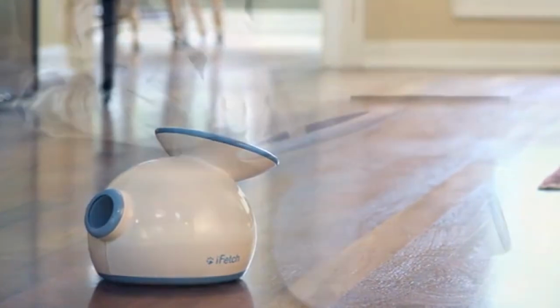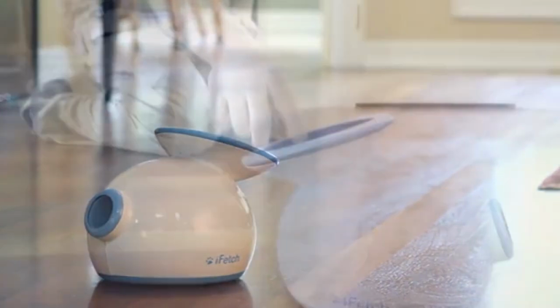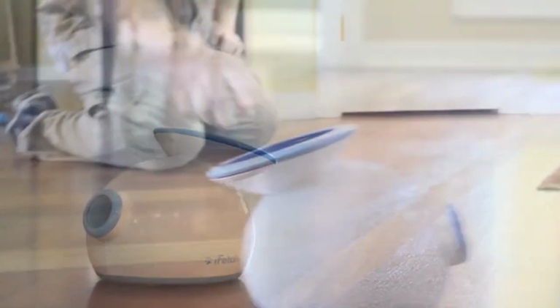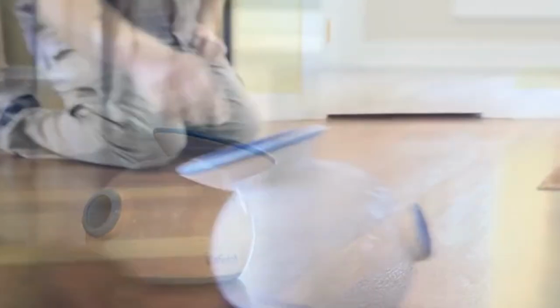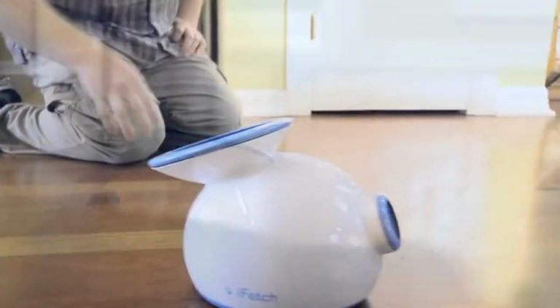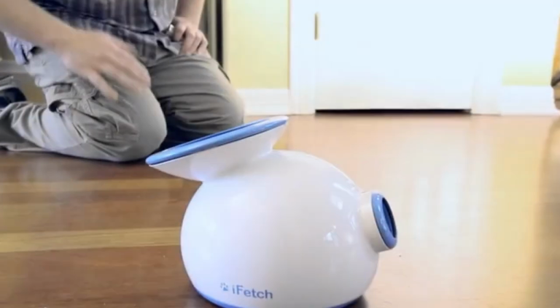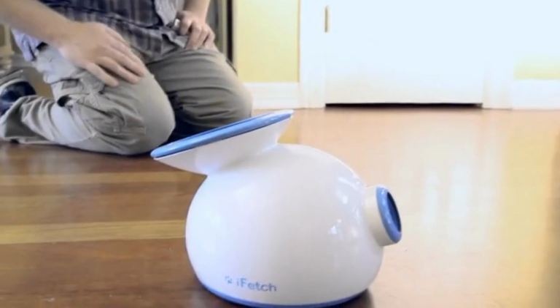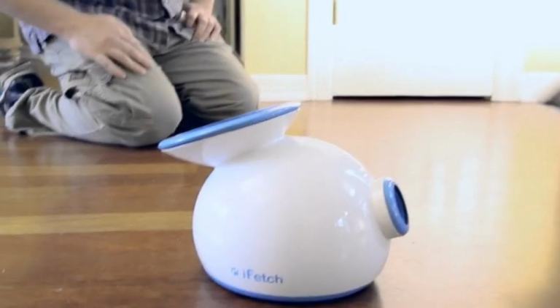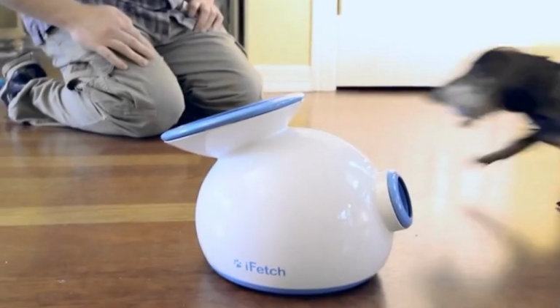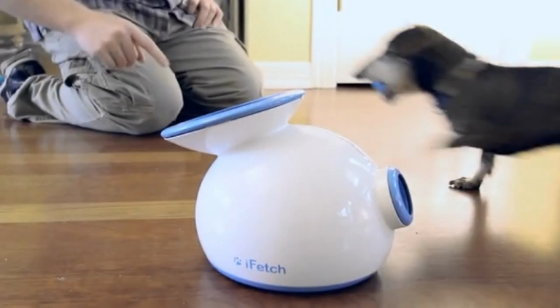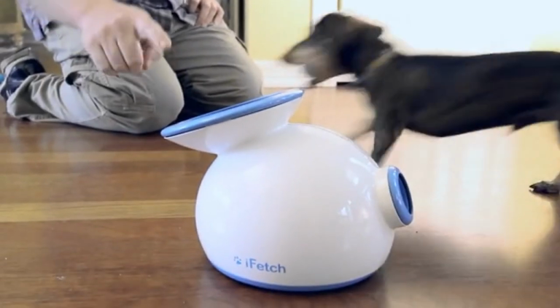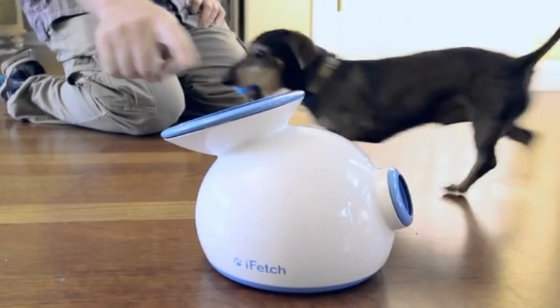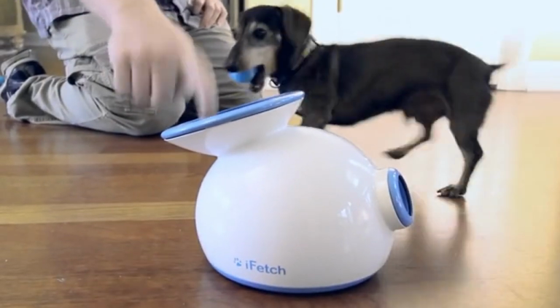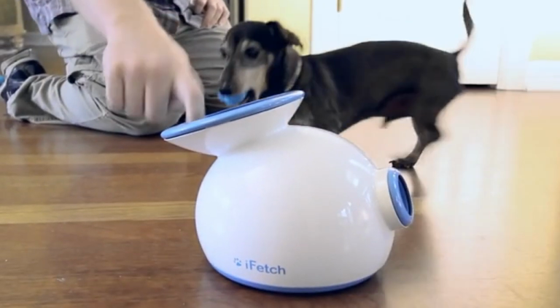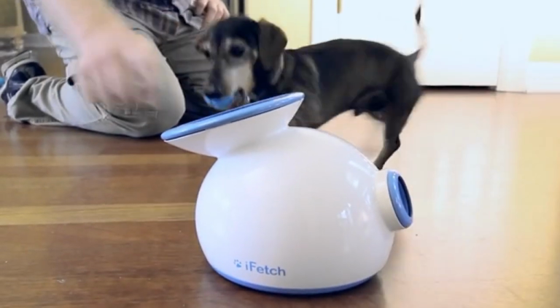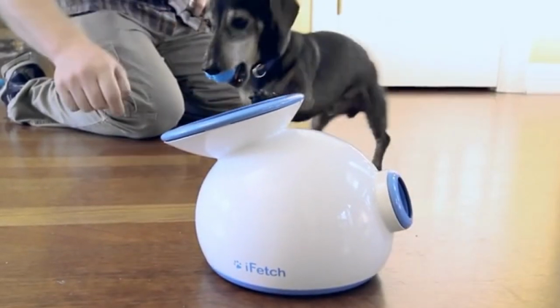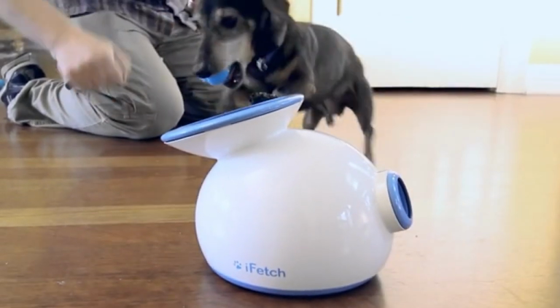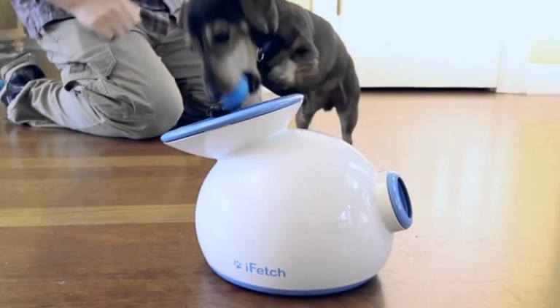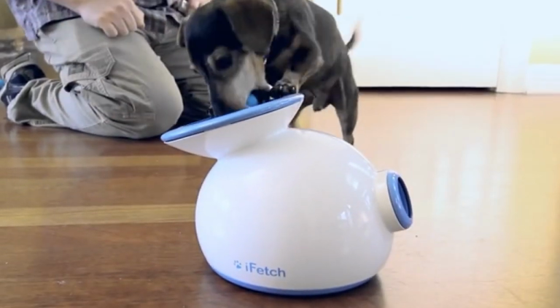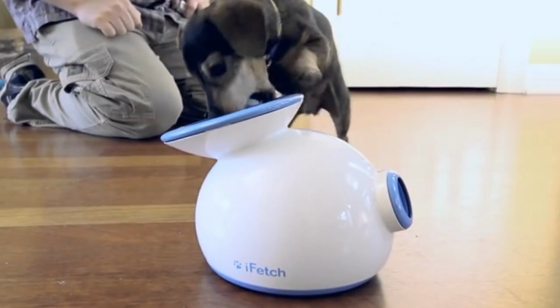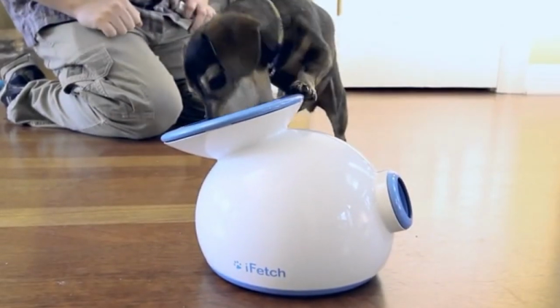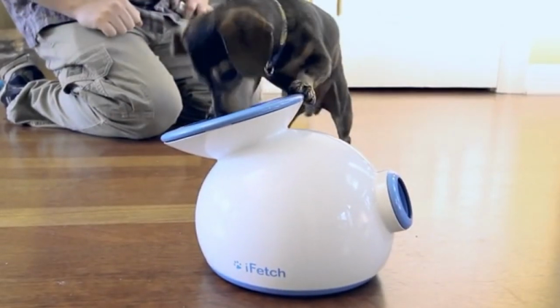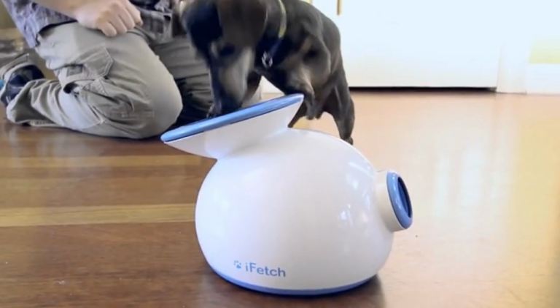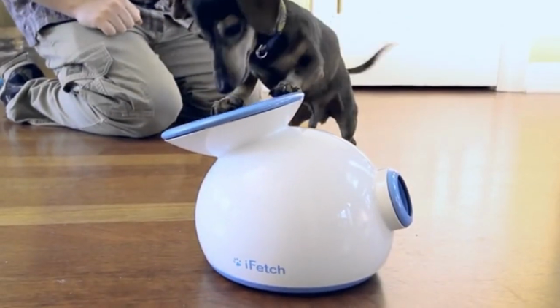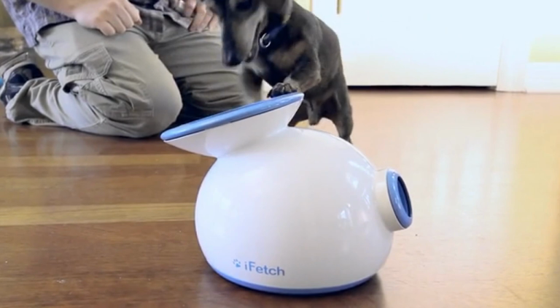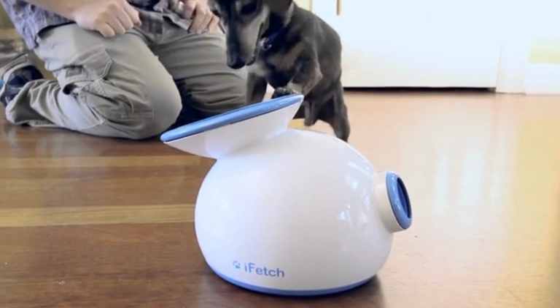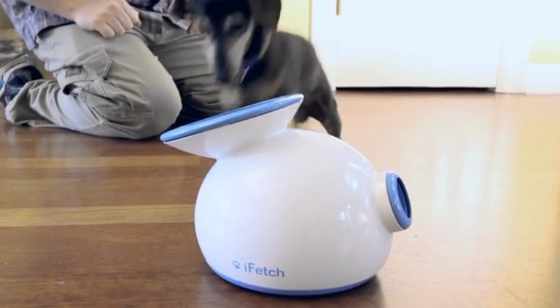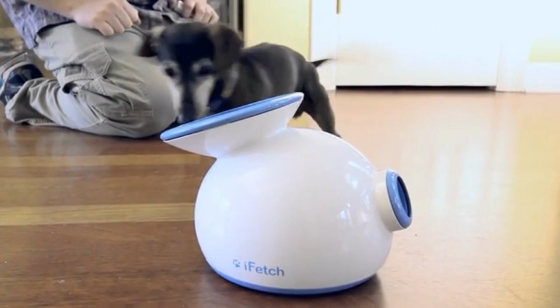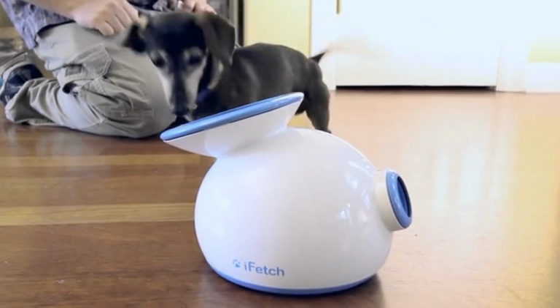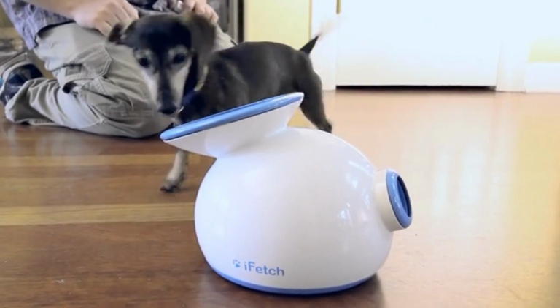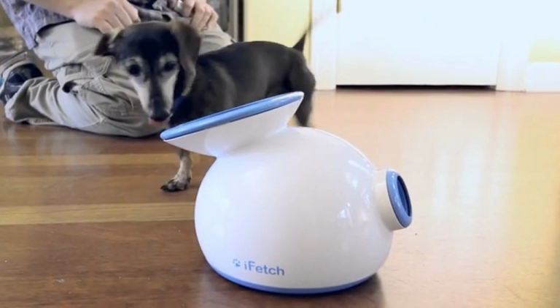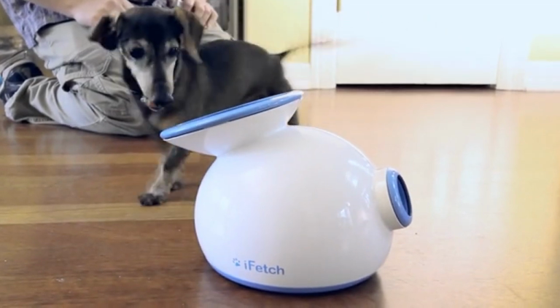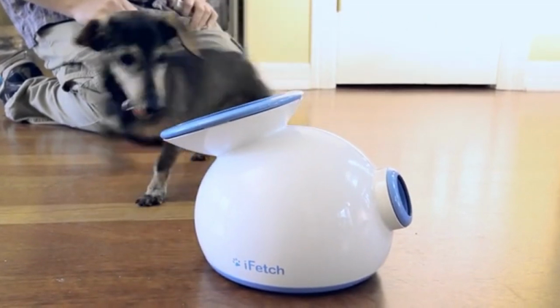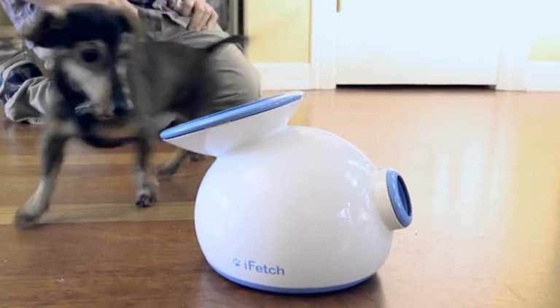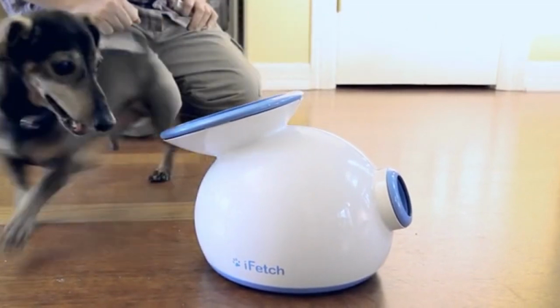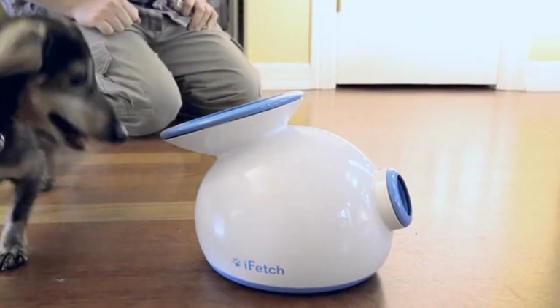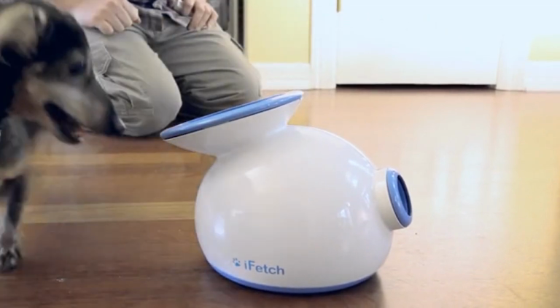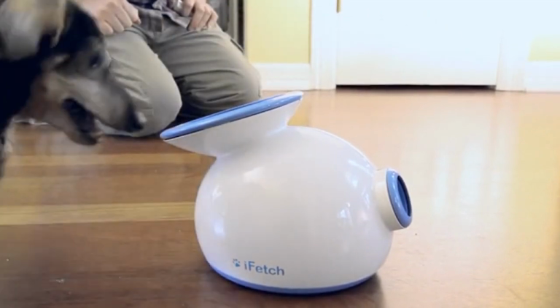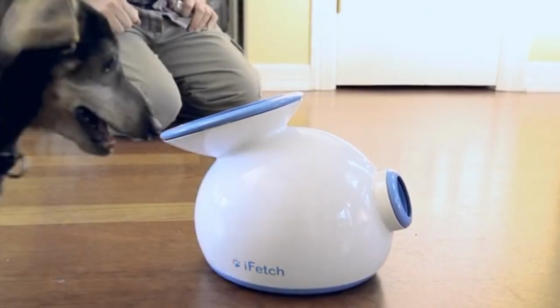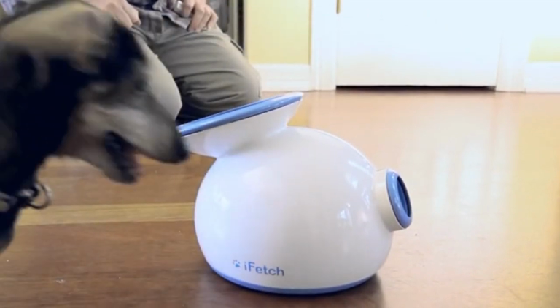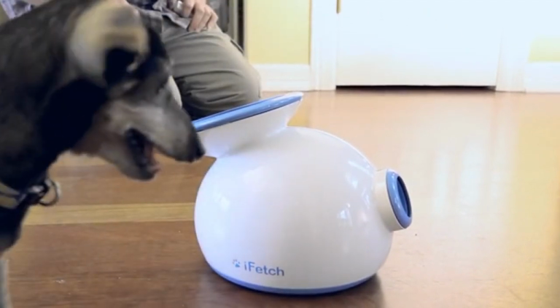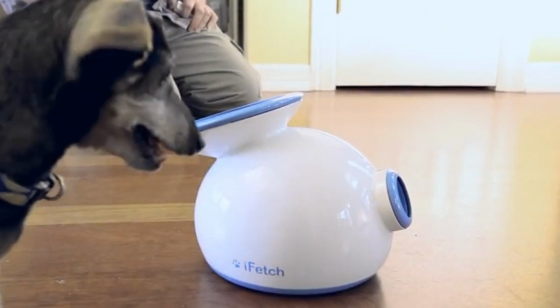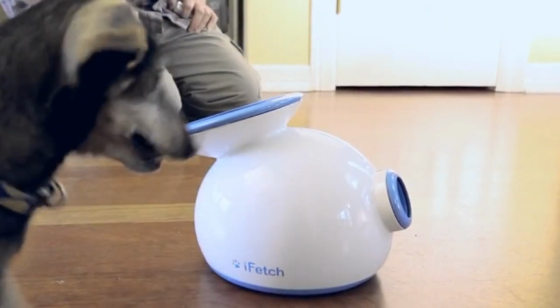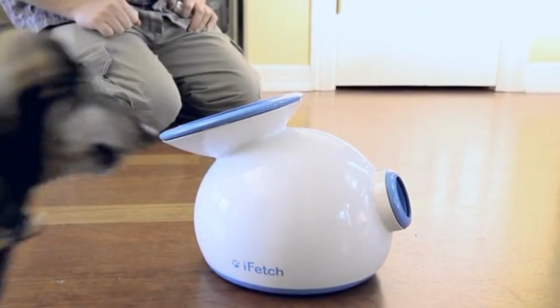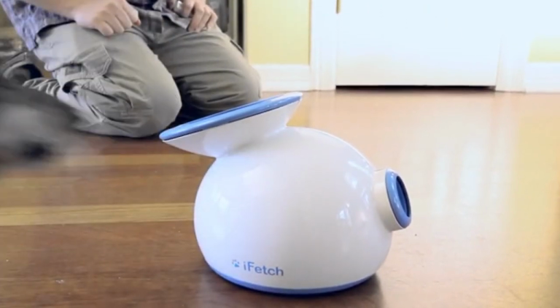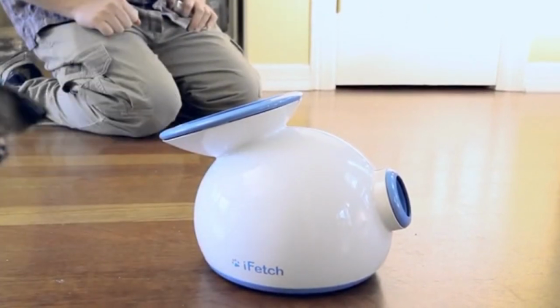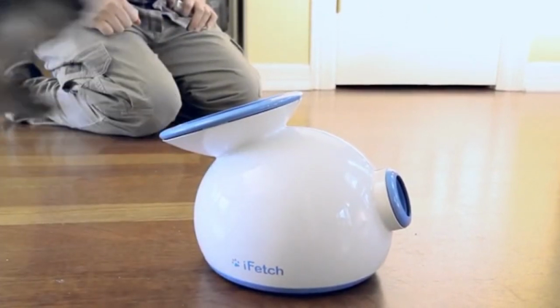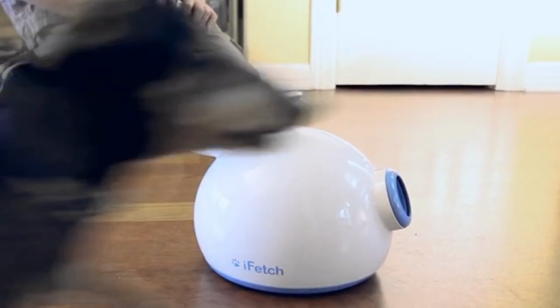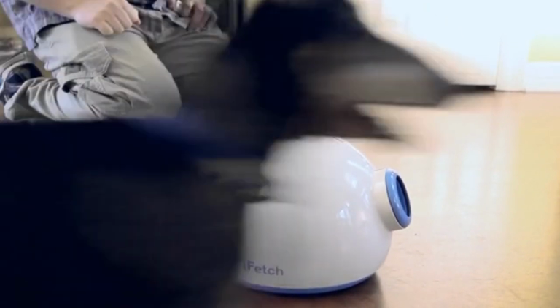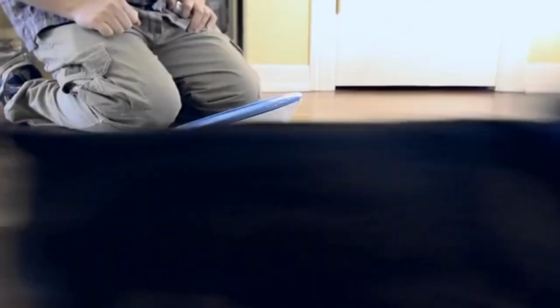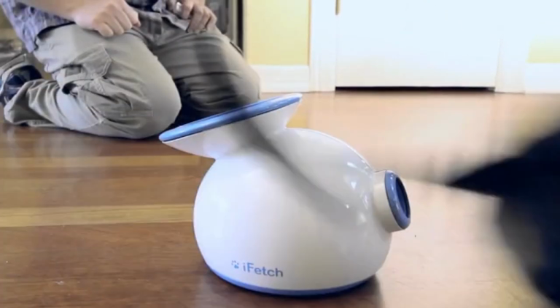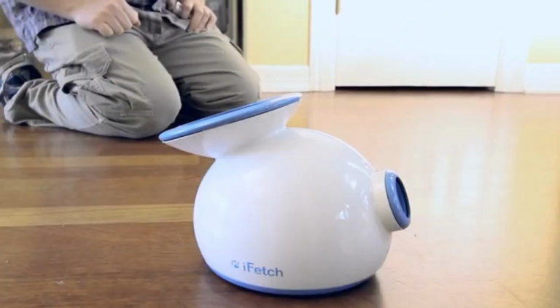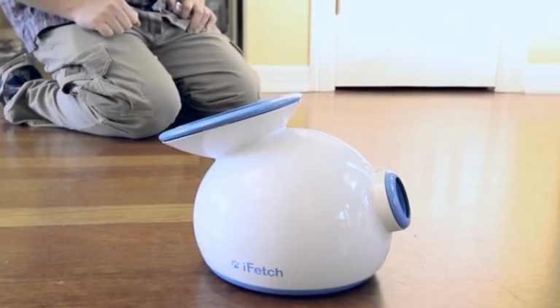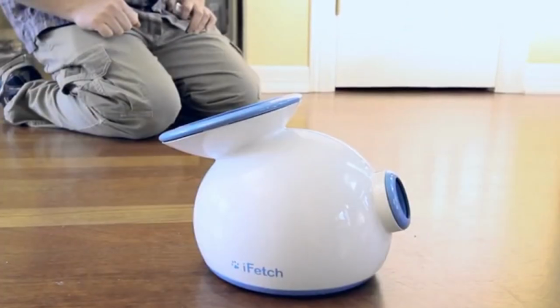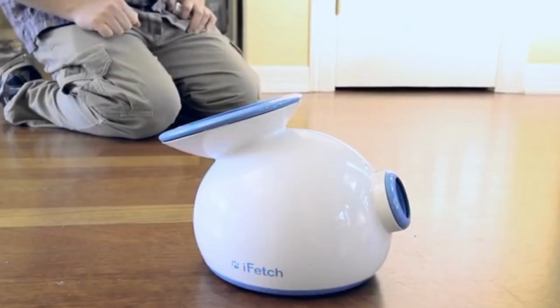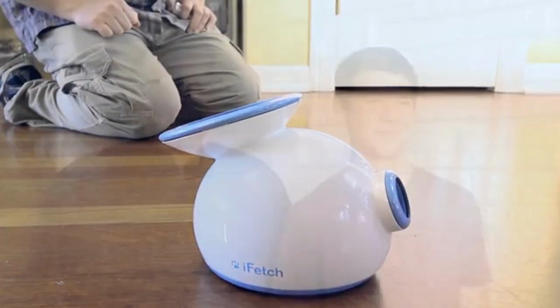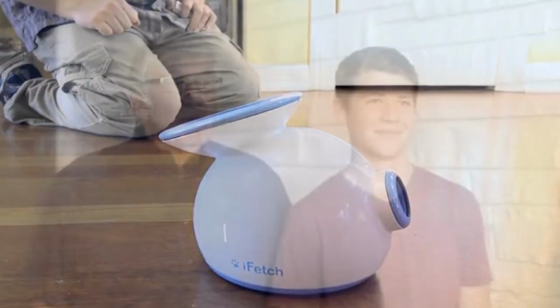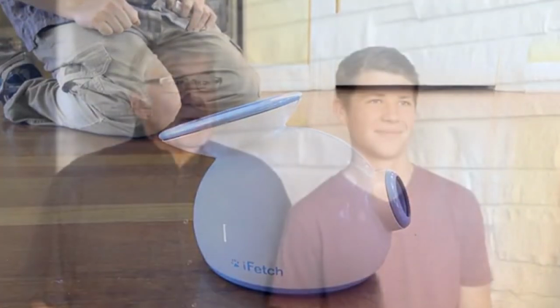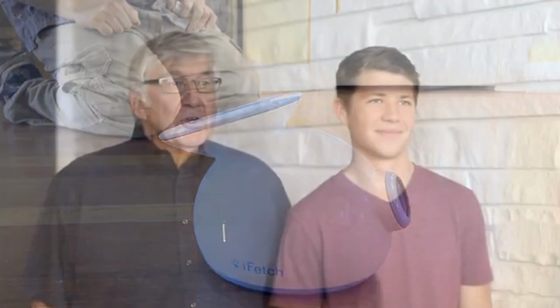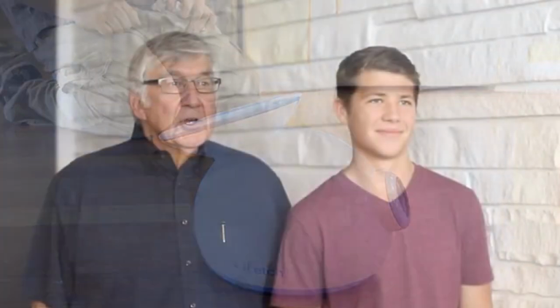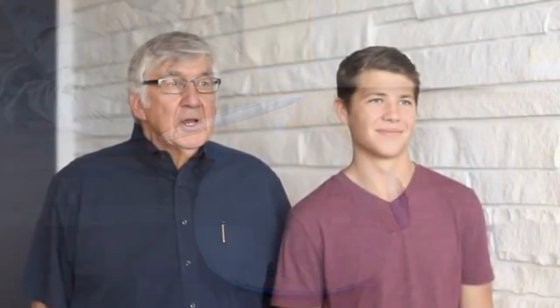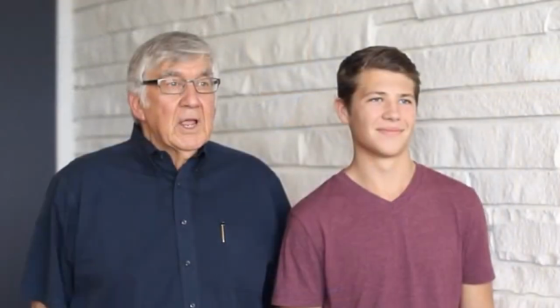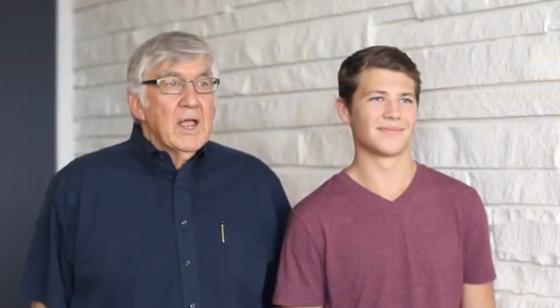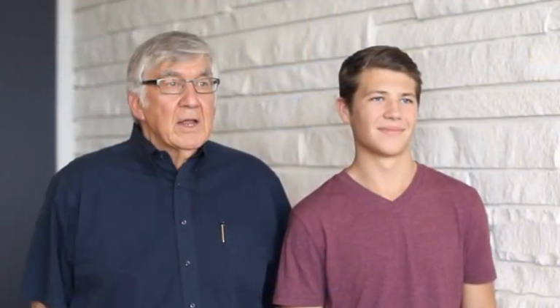This is Beaker. He loves to play fetch. He'd play all day if he could. Now with iFetch, he can.